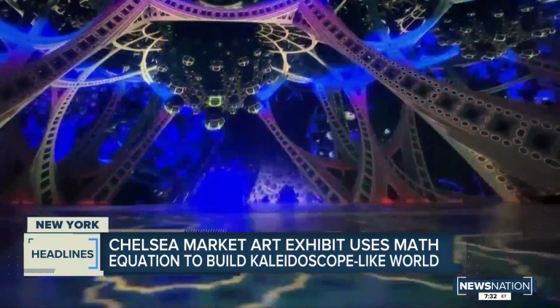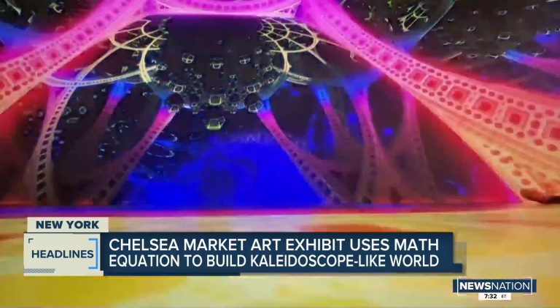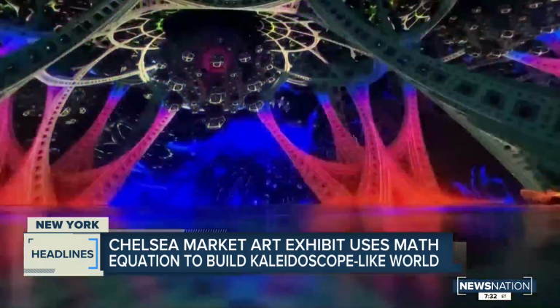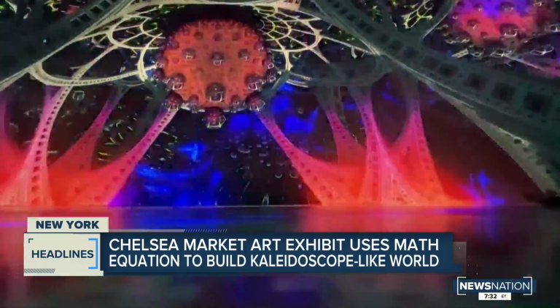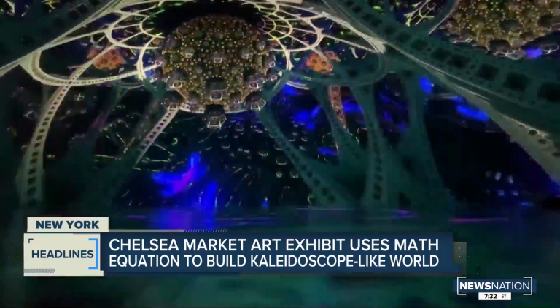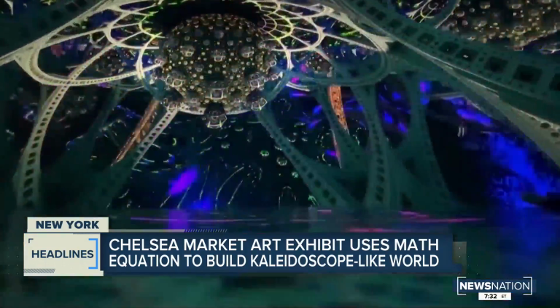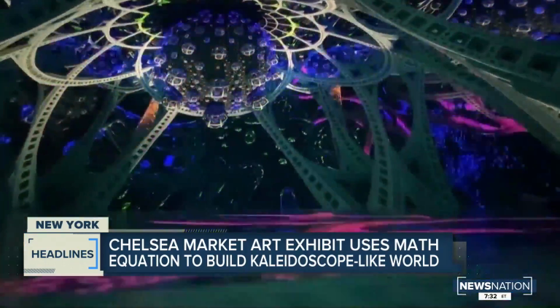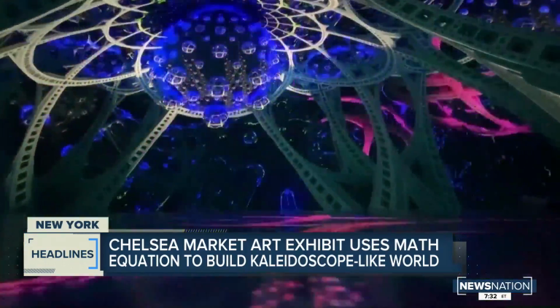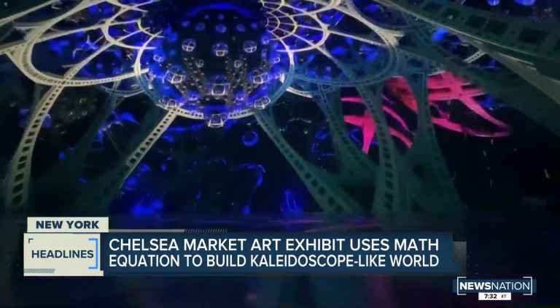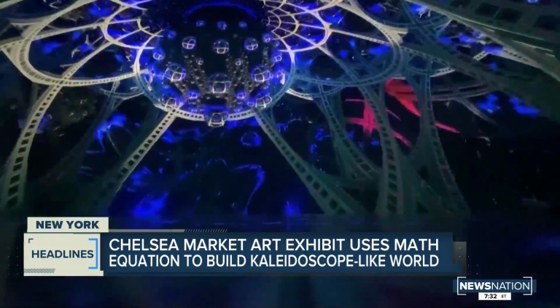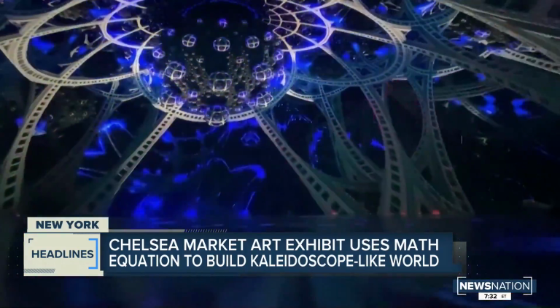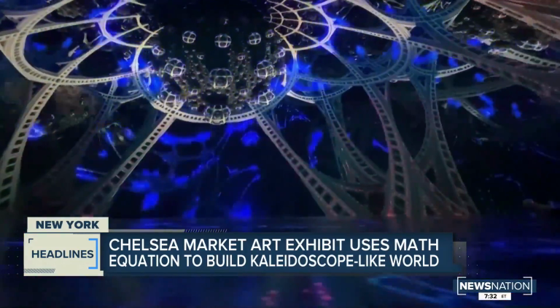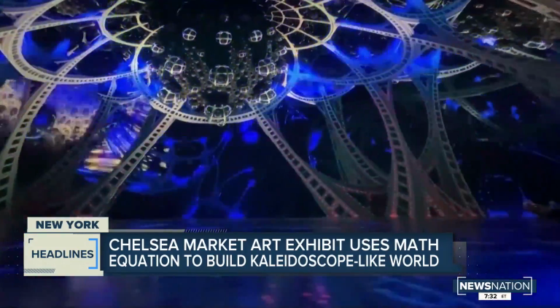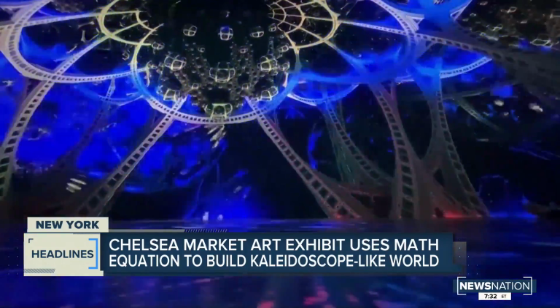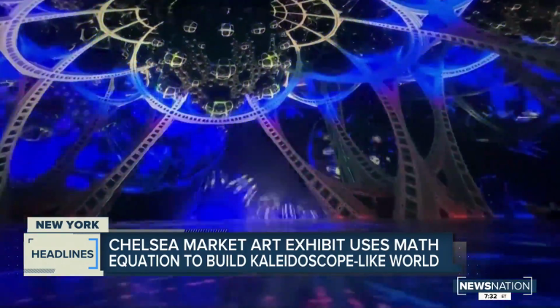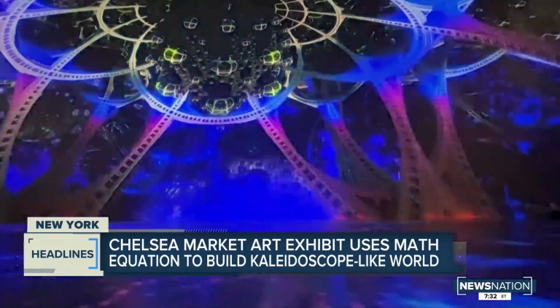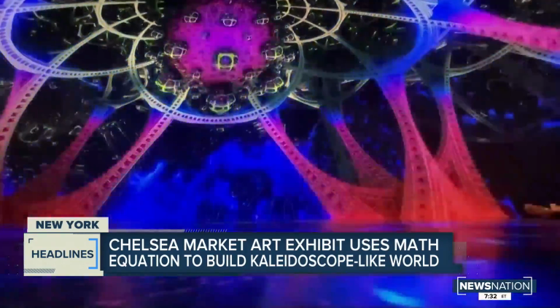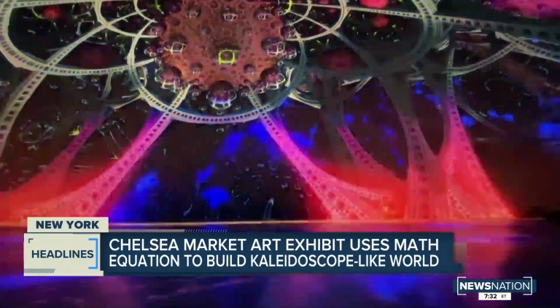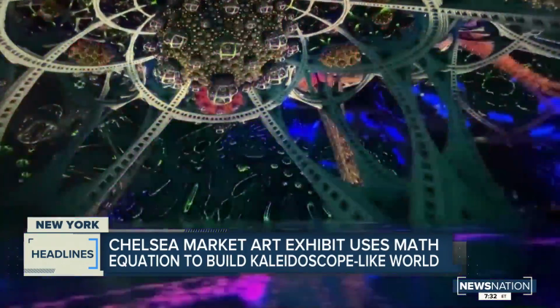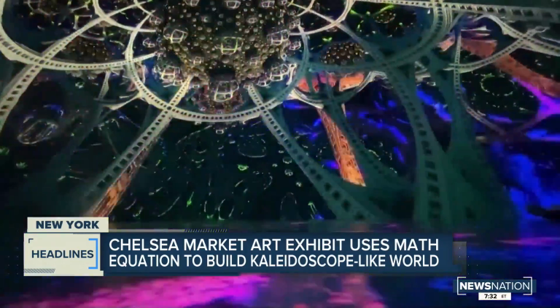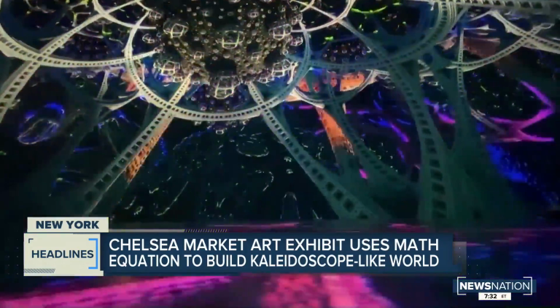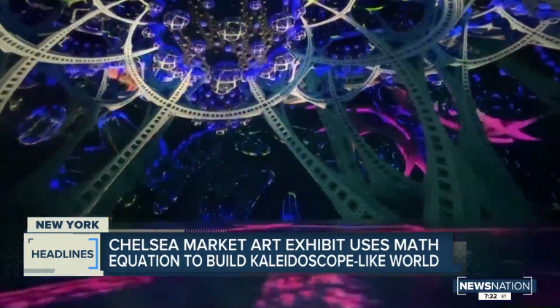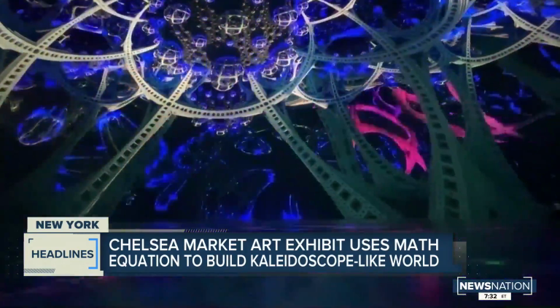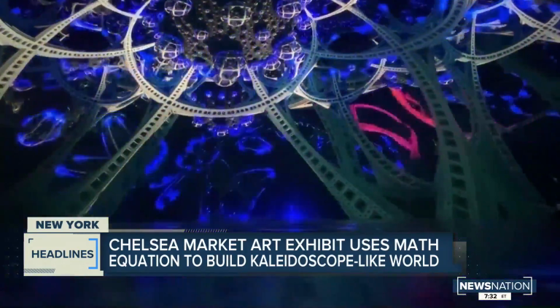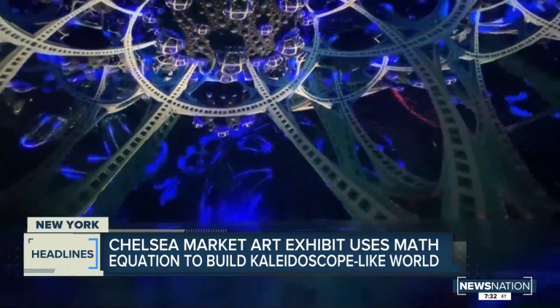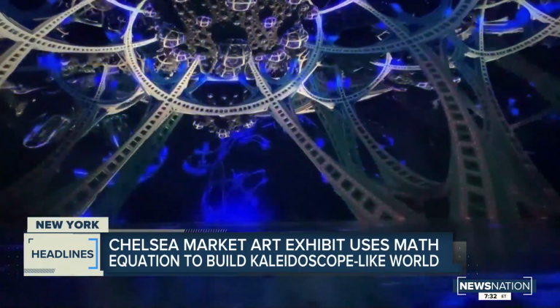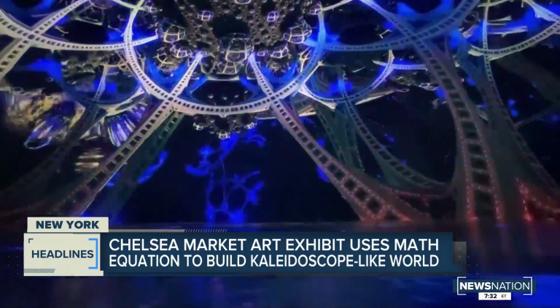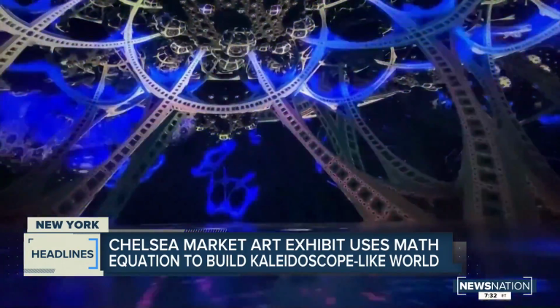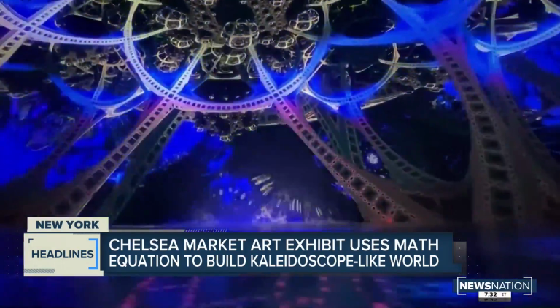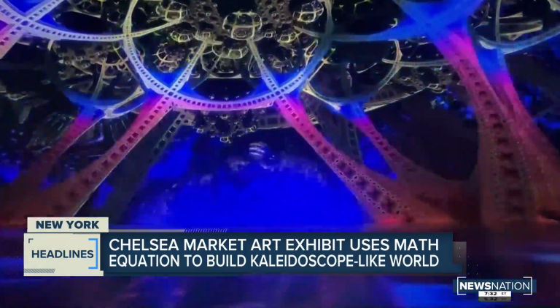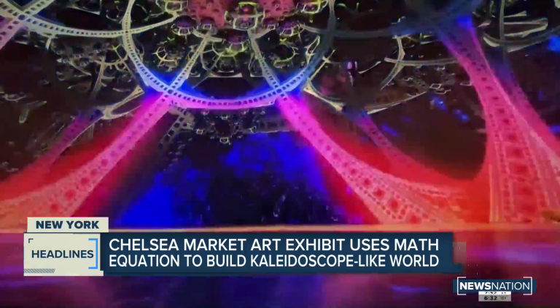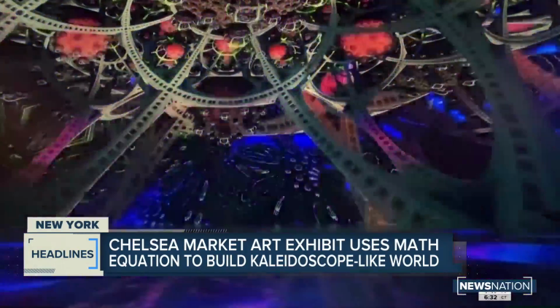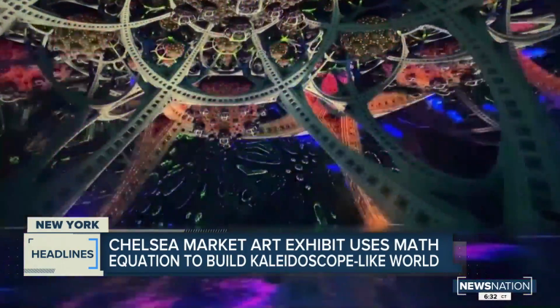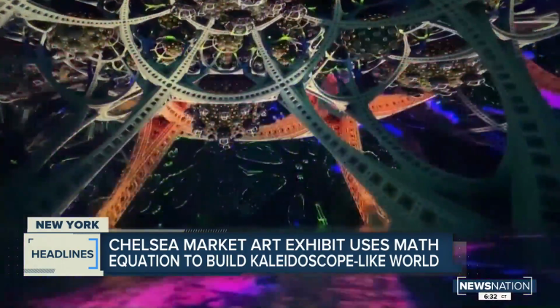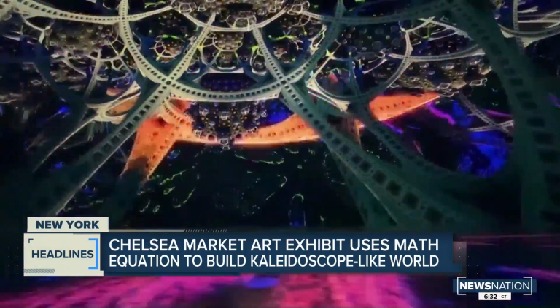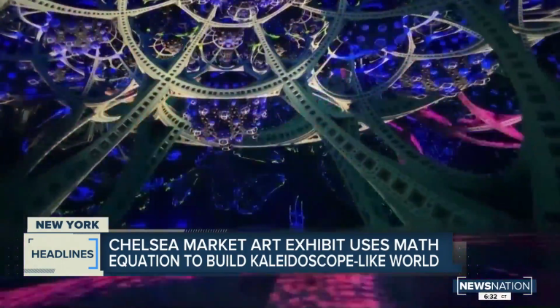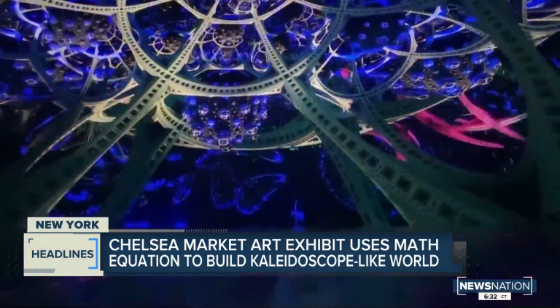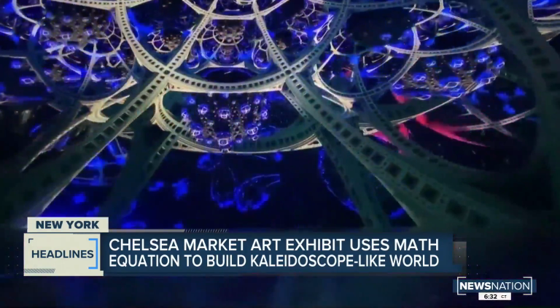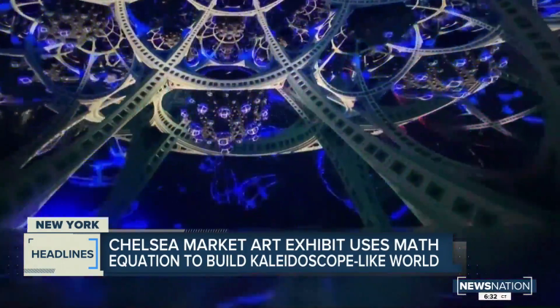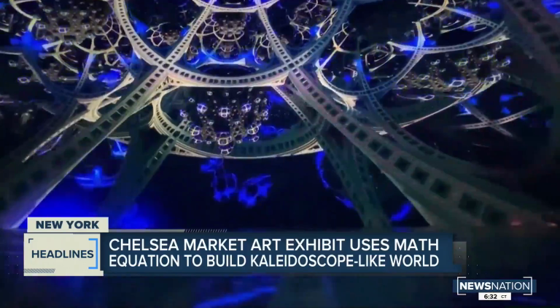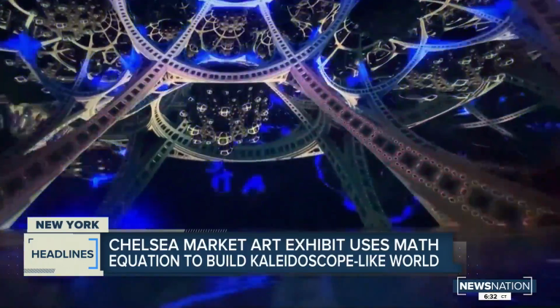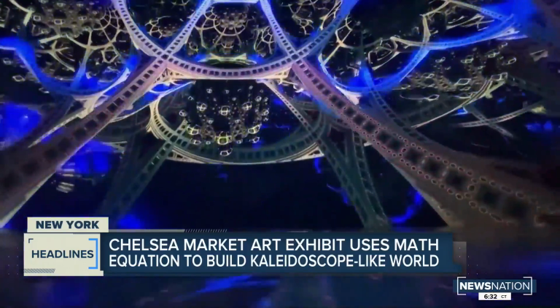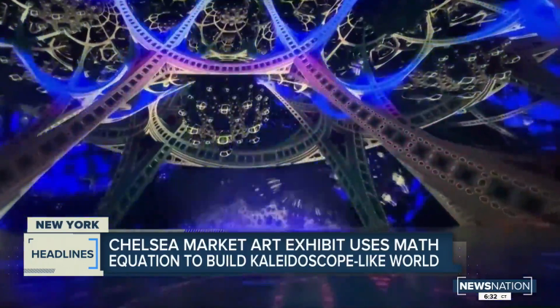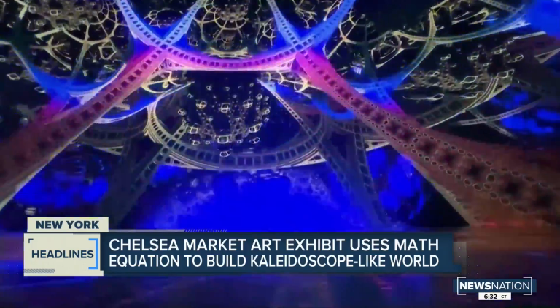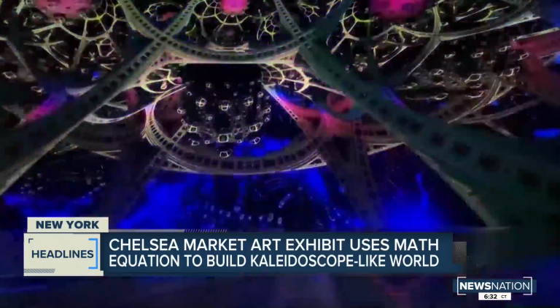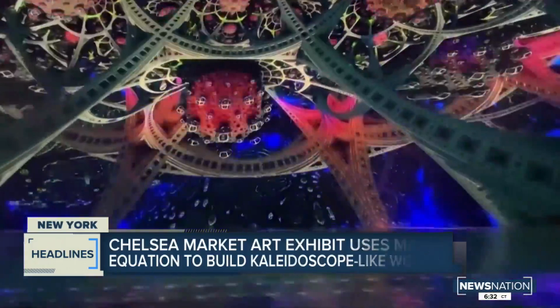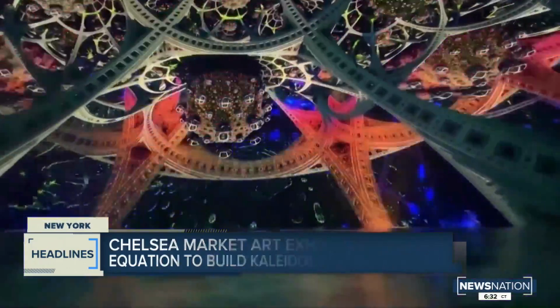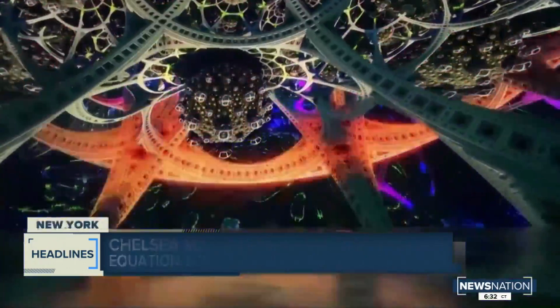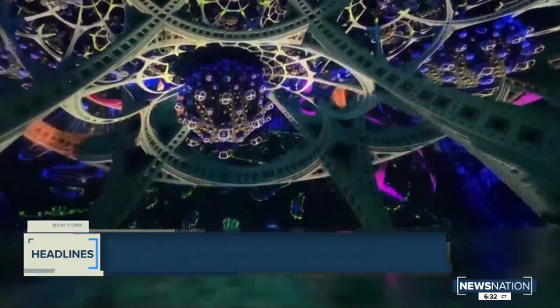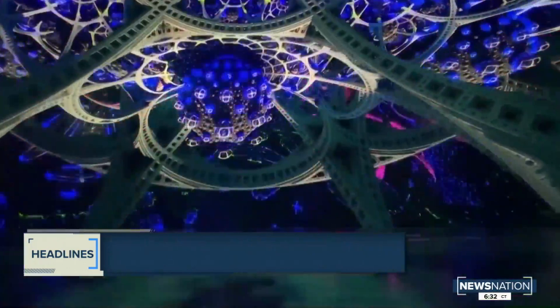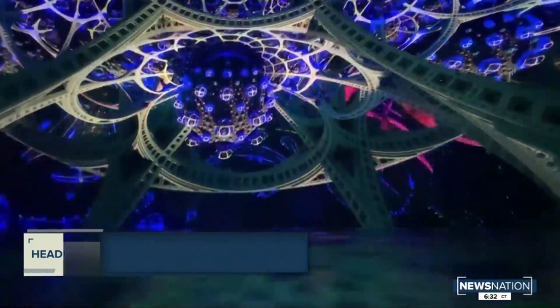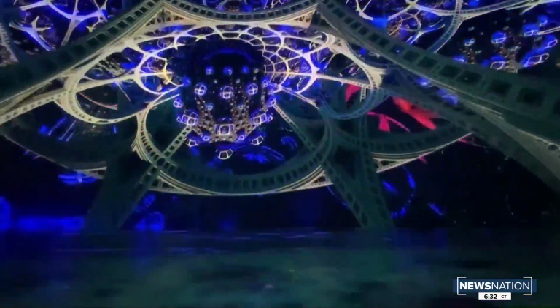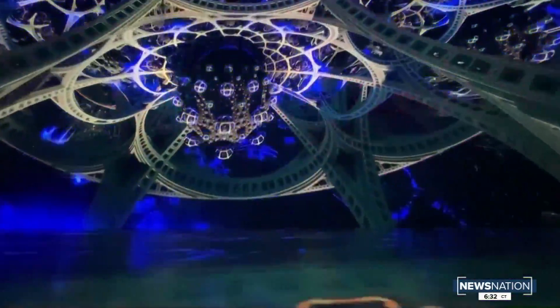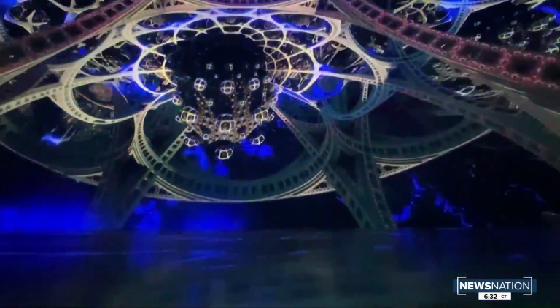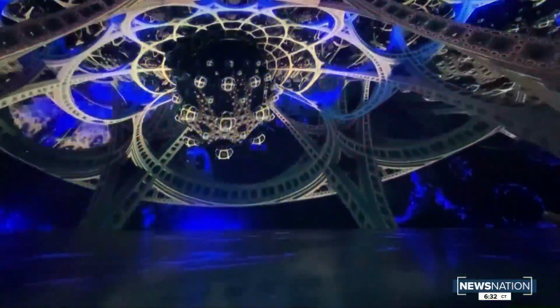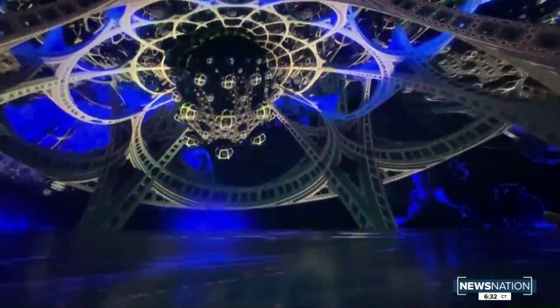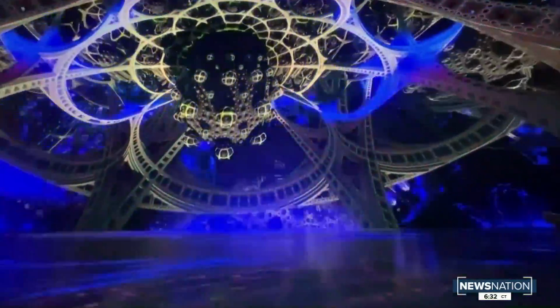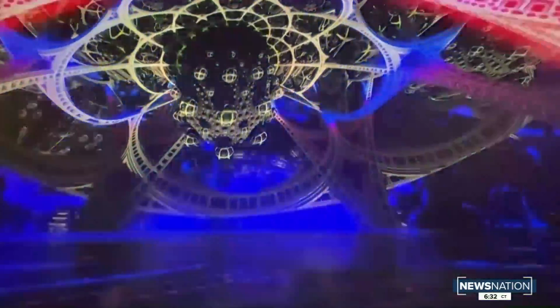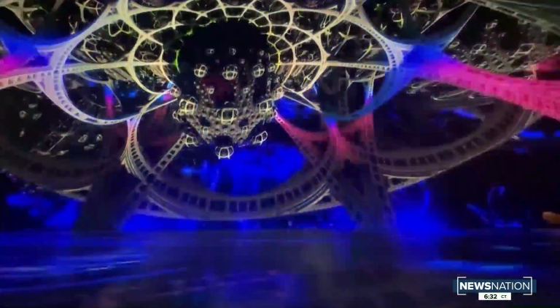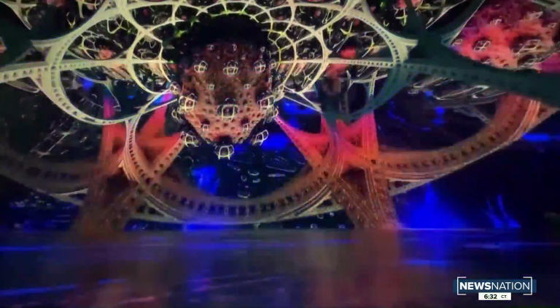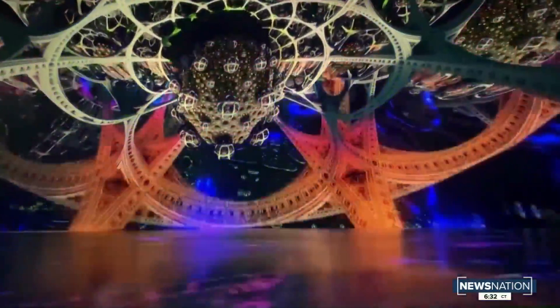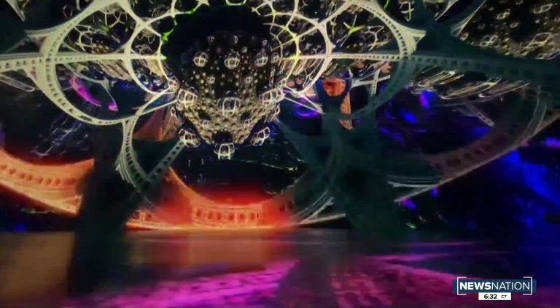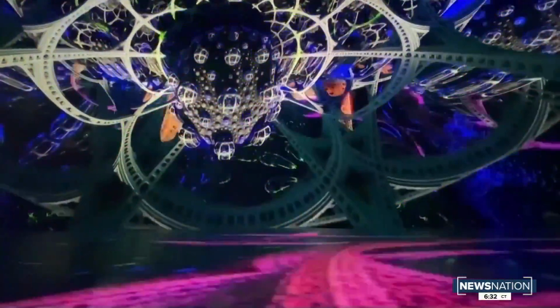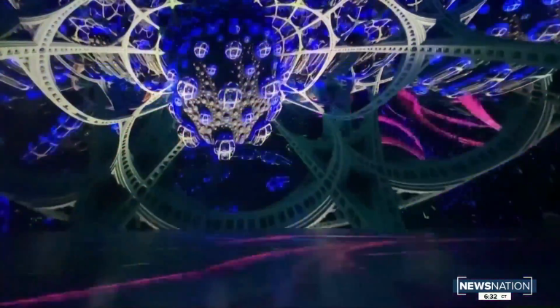The artist built the exhibit using fractals, which are mathematical equations represented as infinitely repeating patterns.